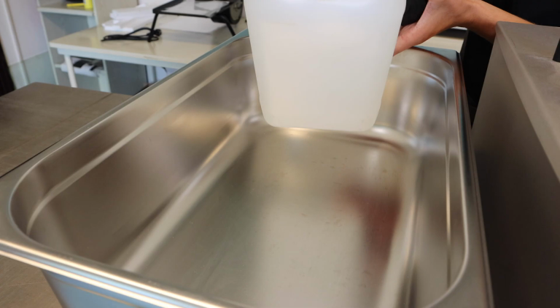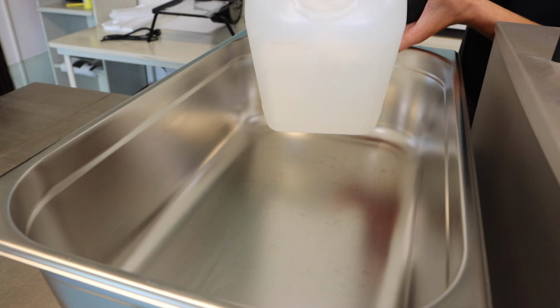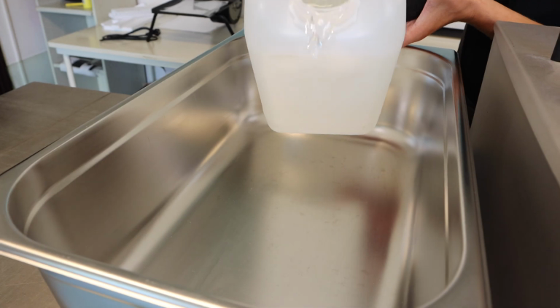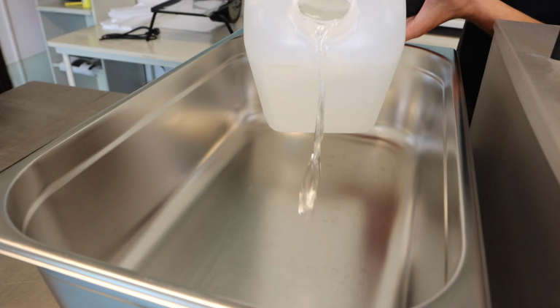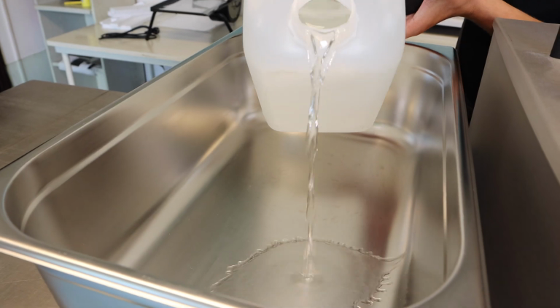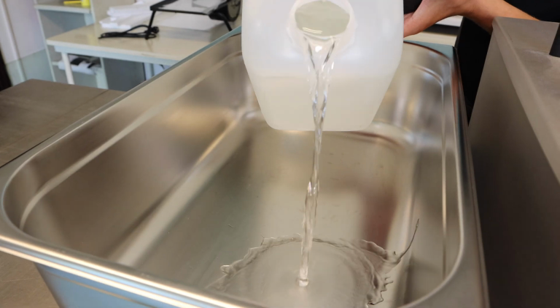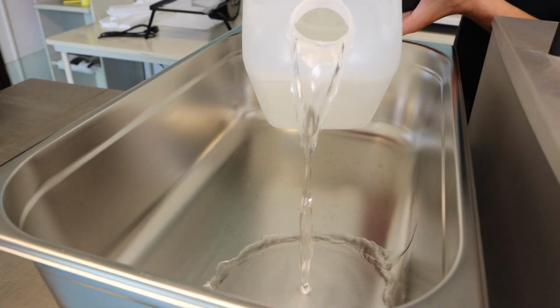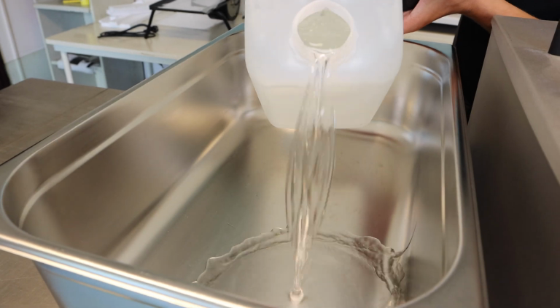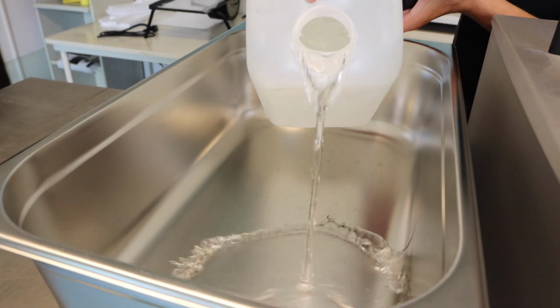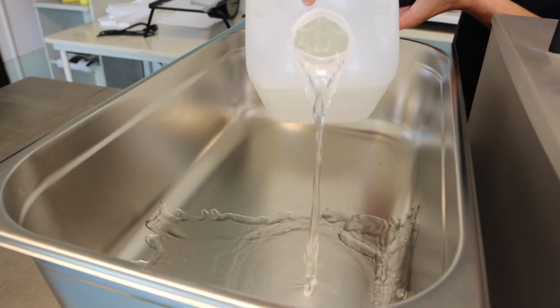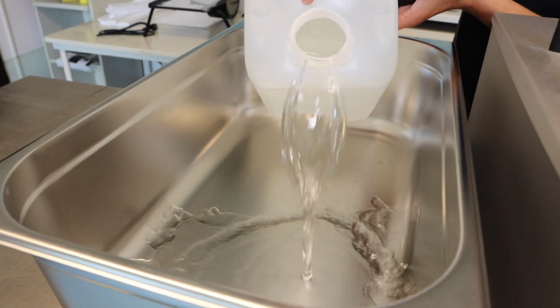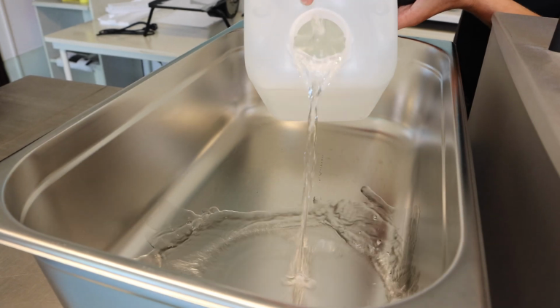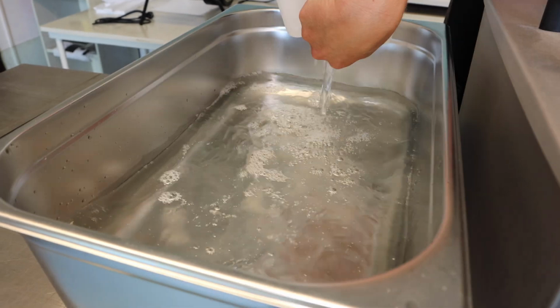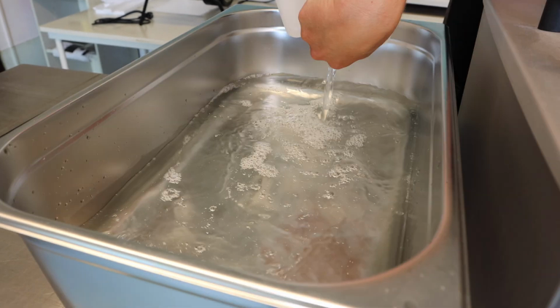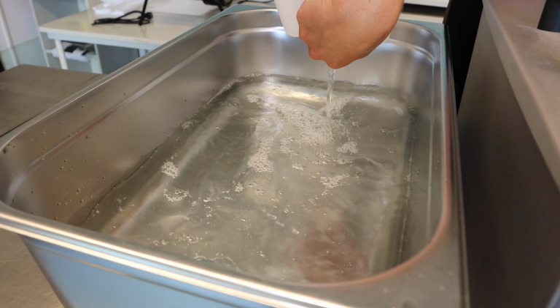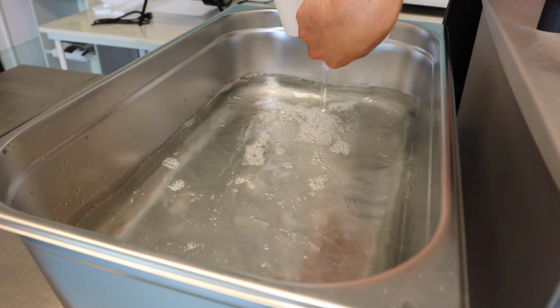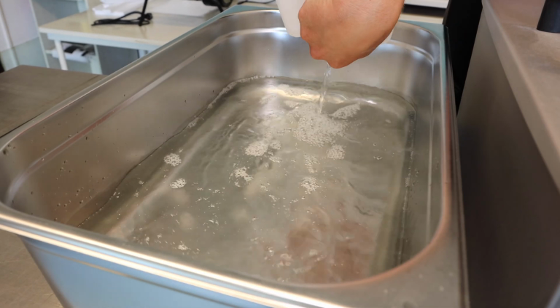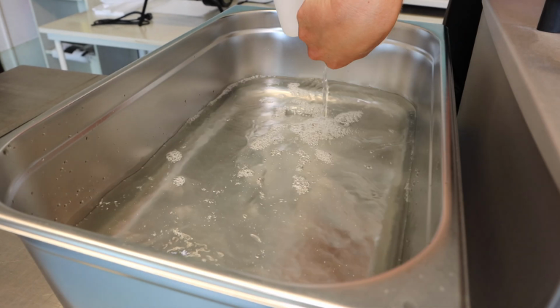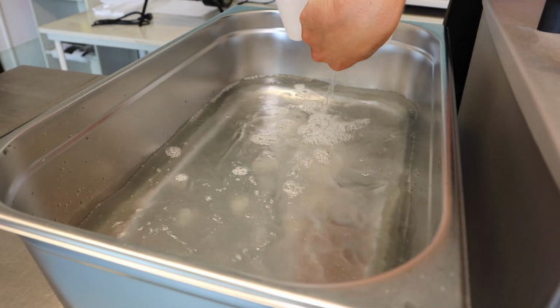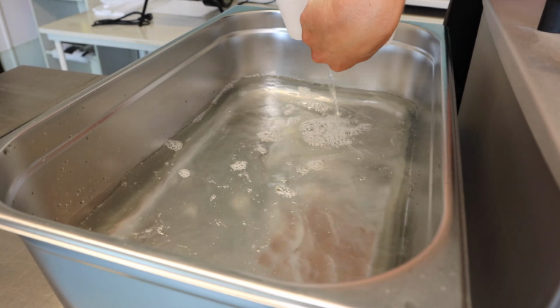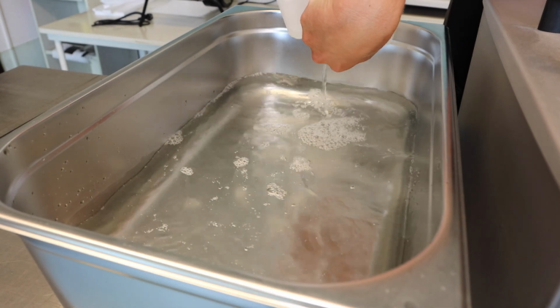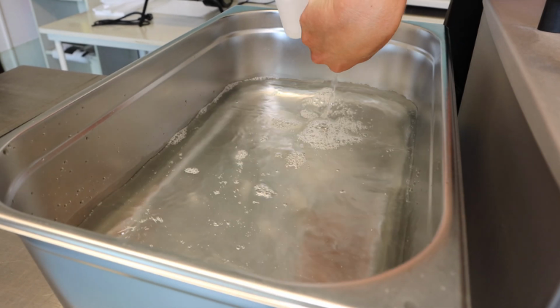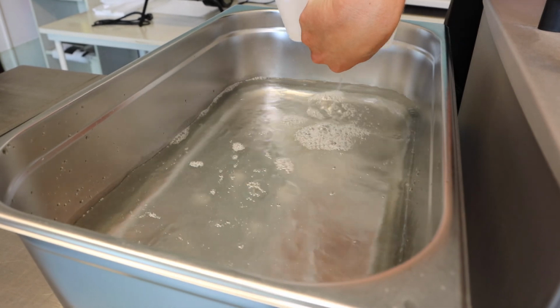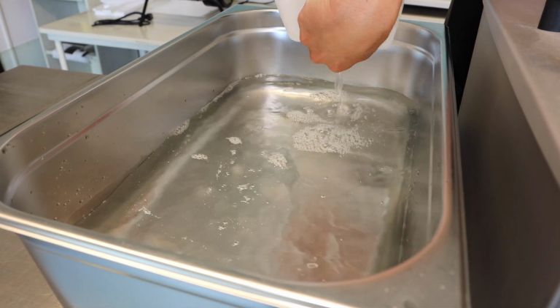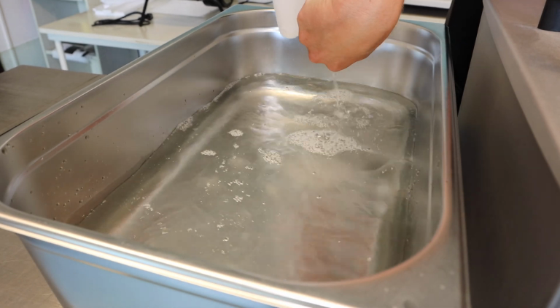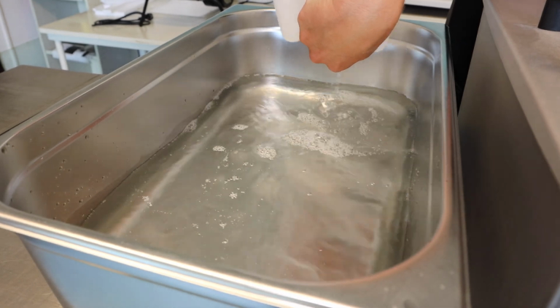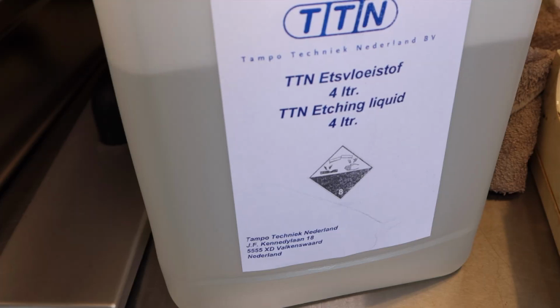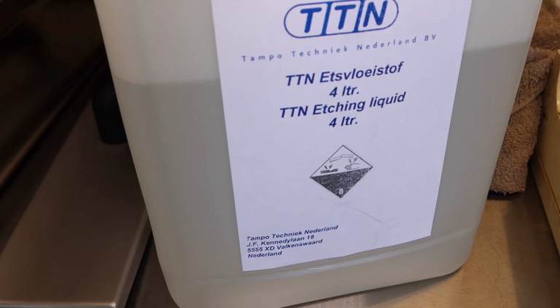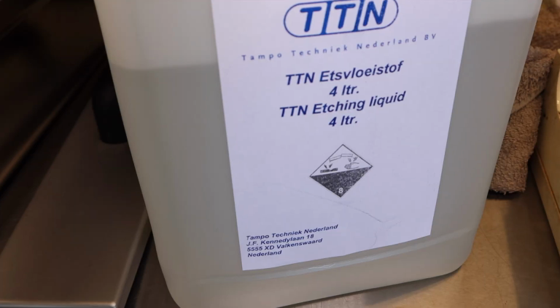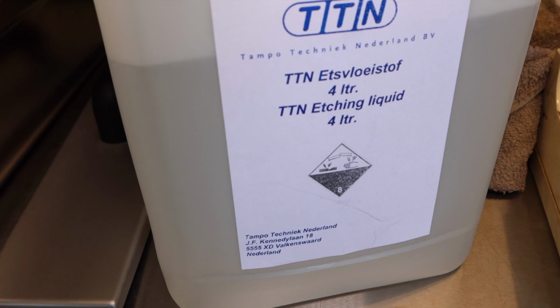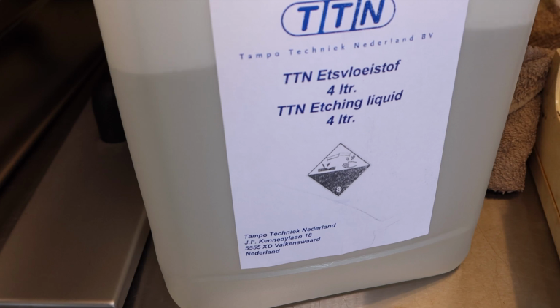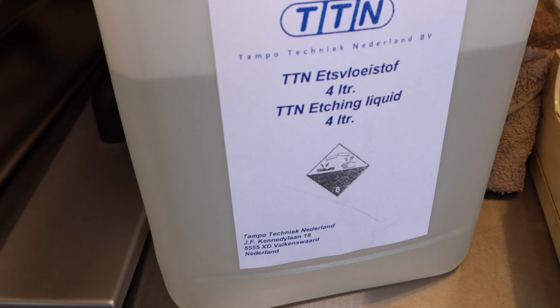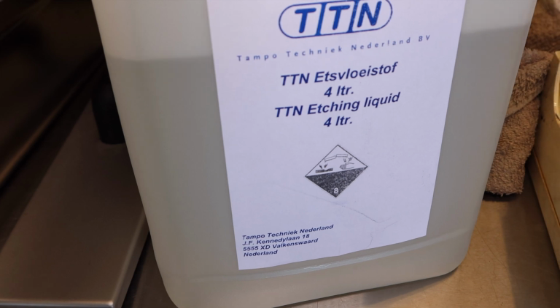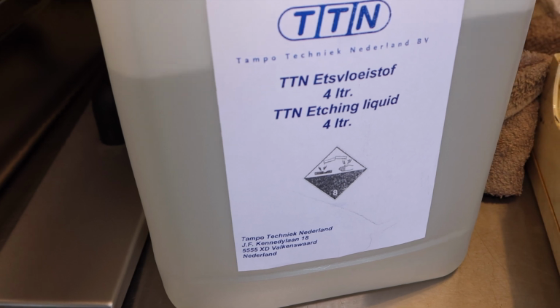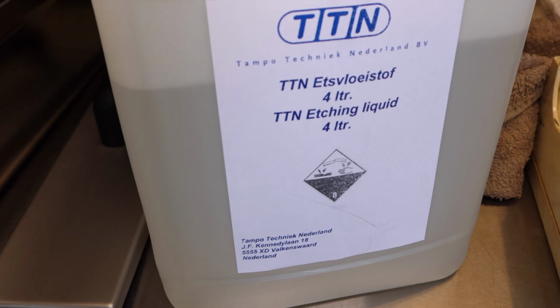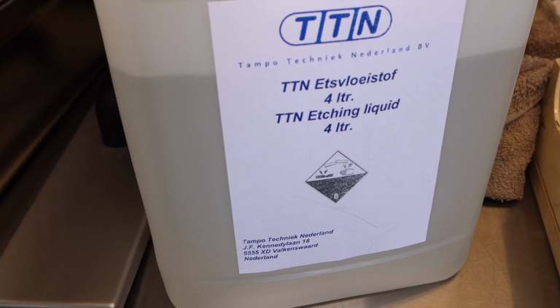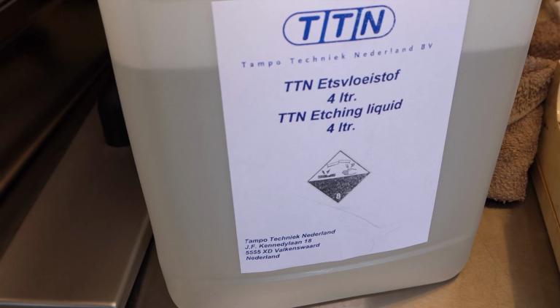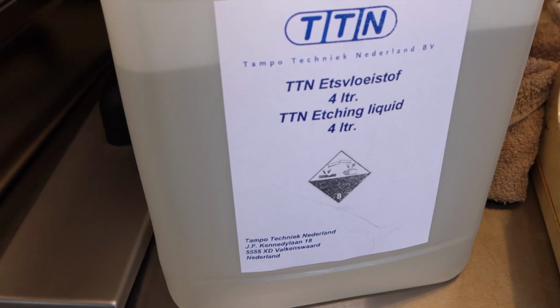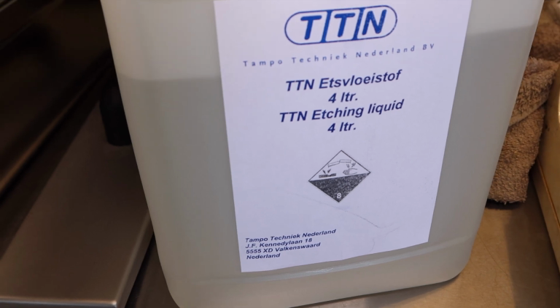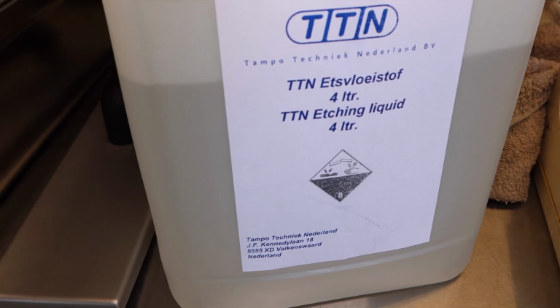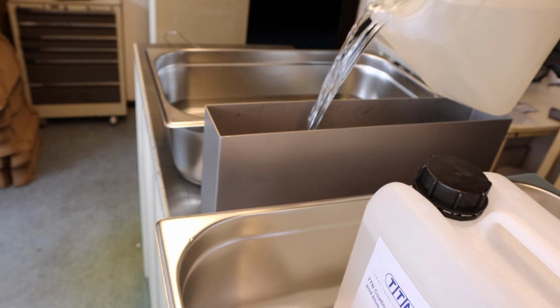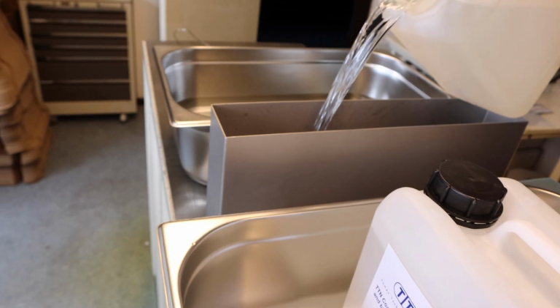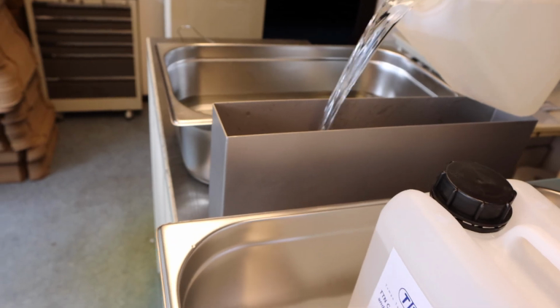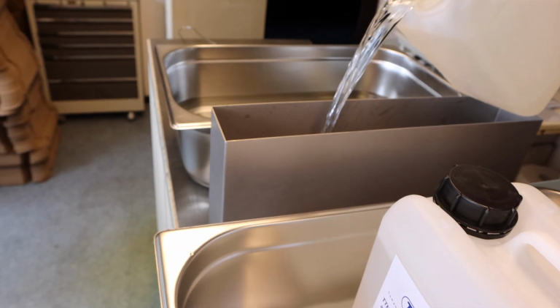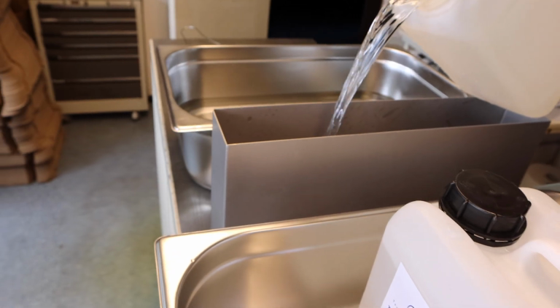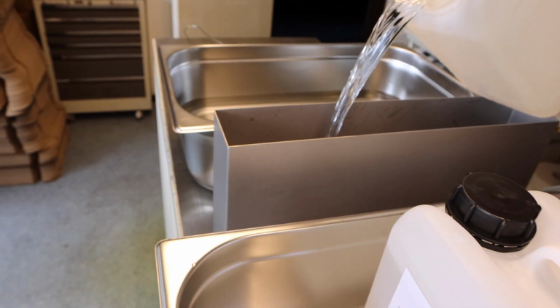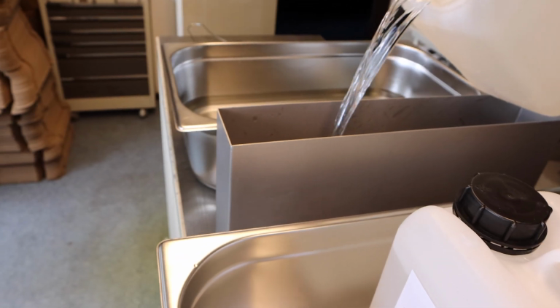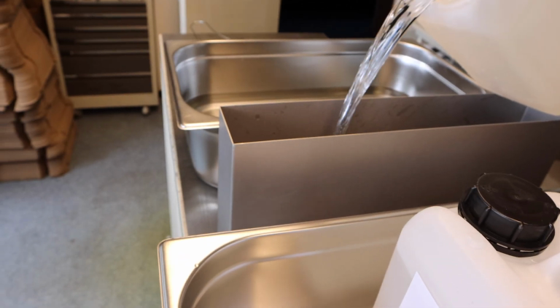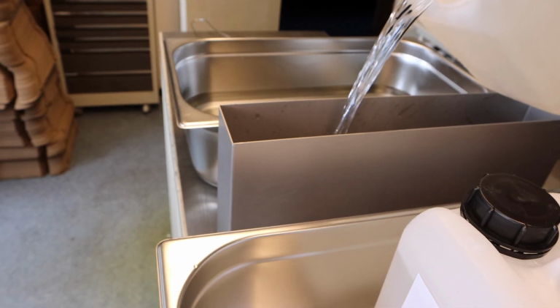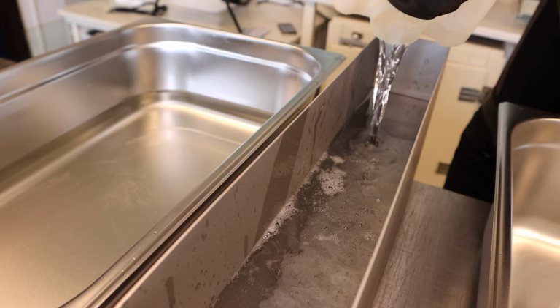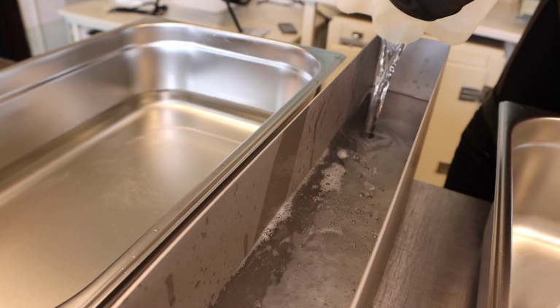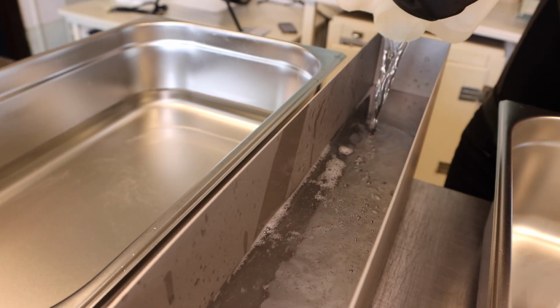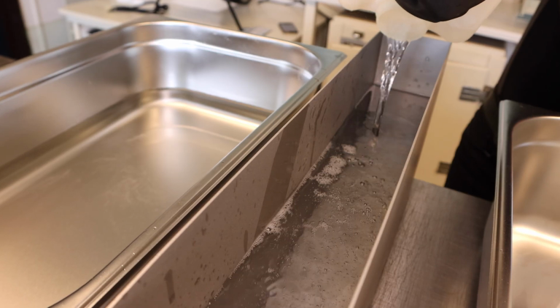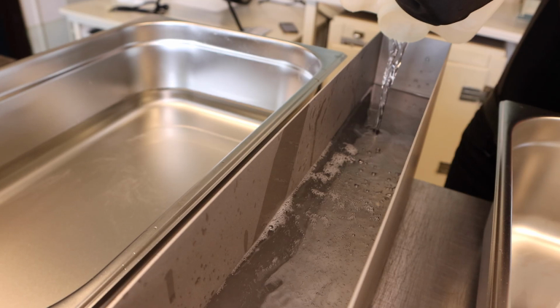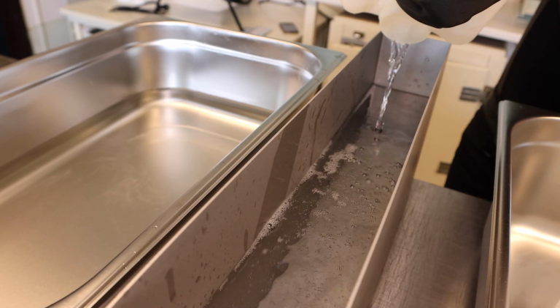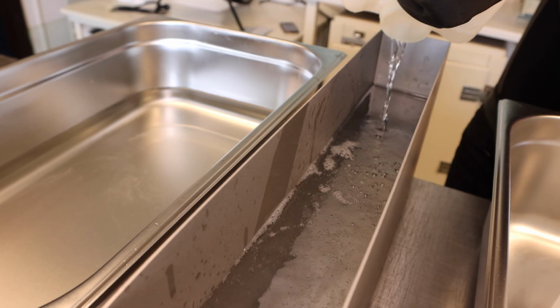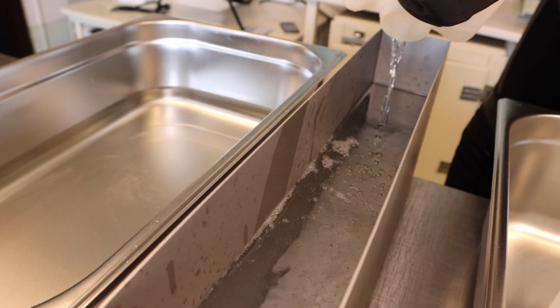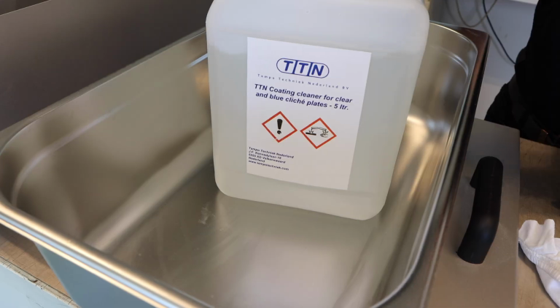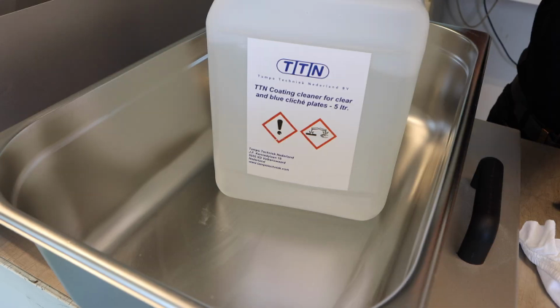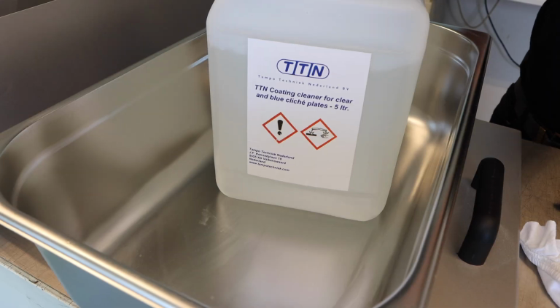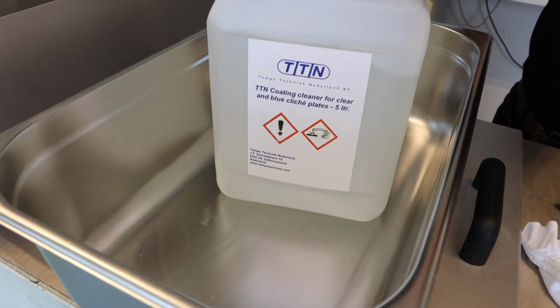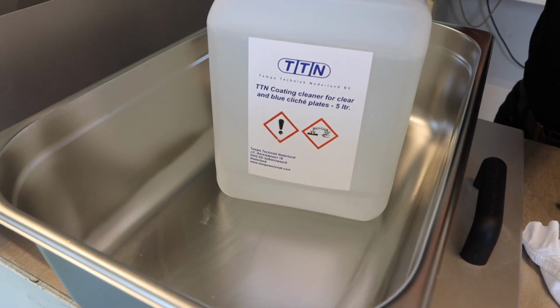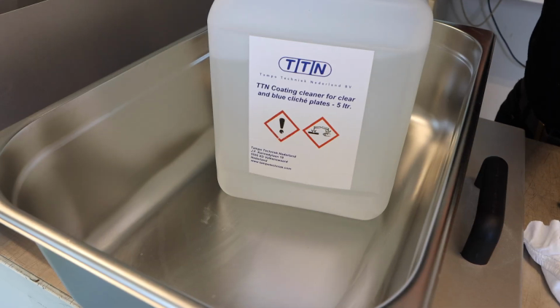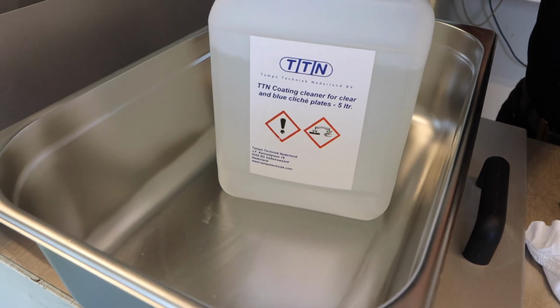Next, let's fill up our wash bins with the developer, etching liquid, and cleaner.